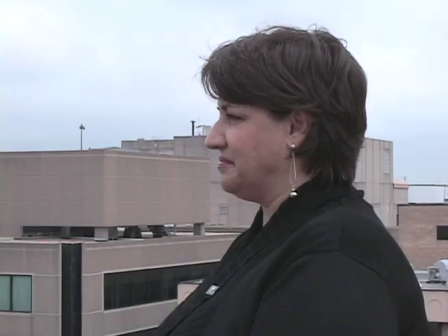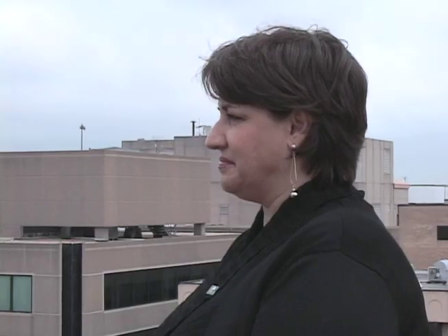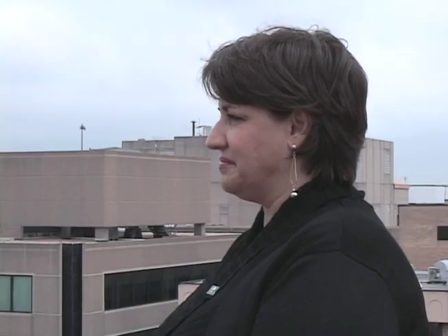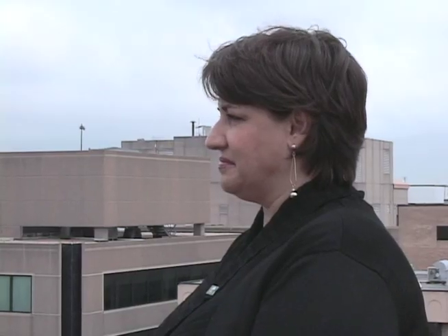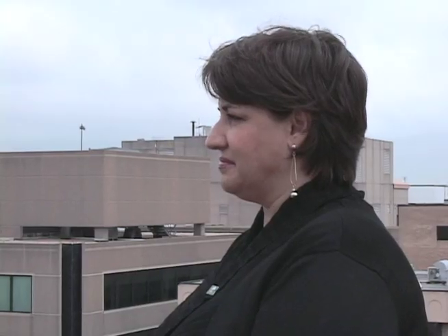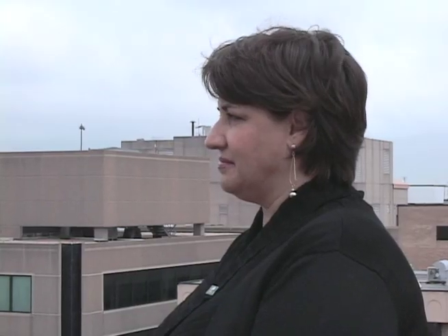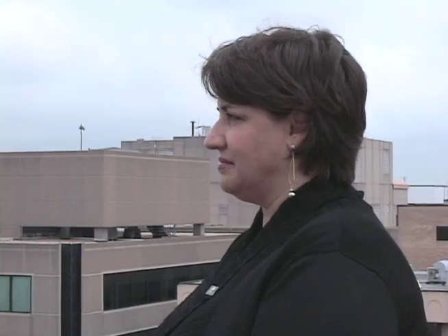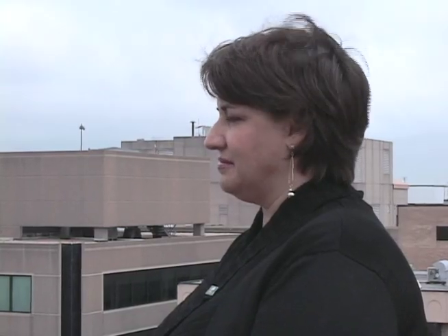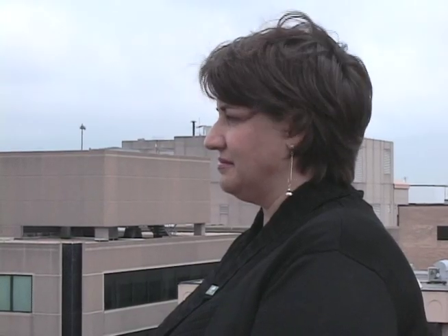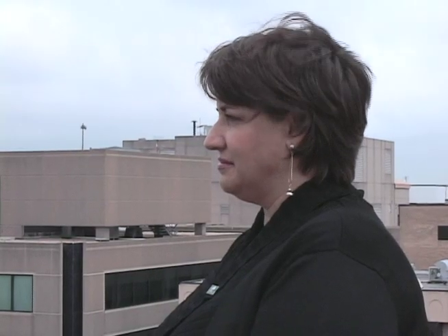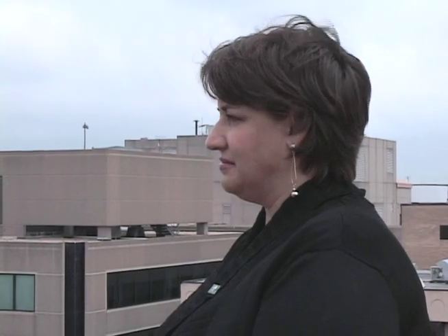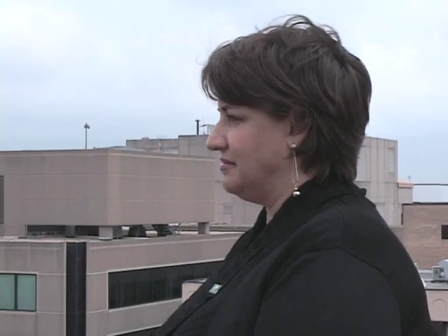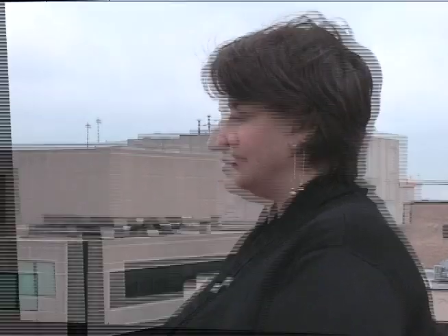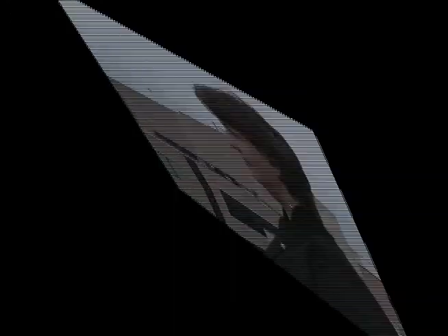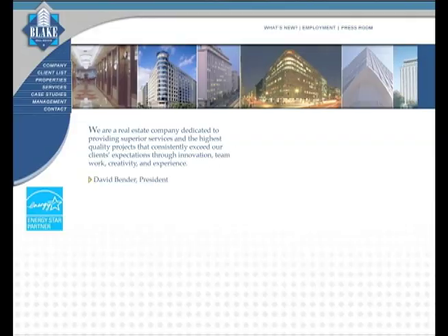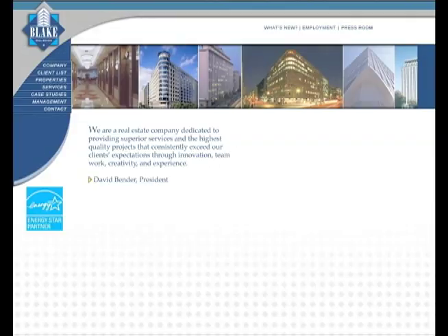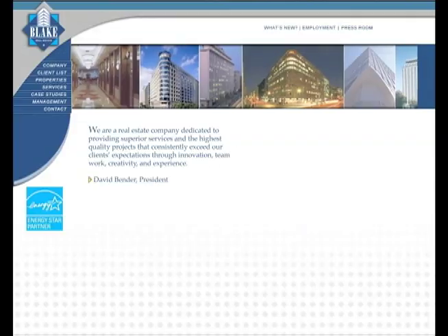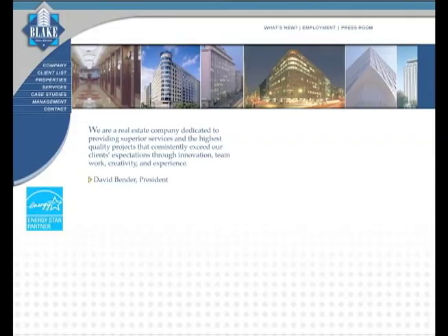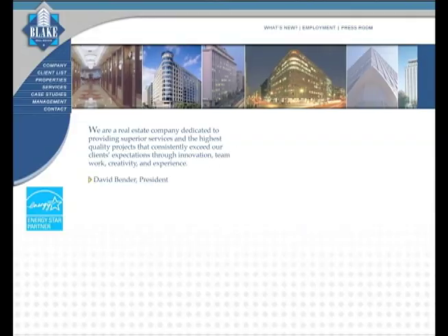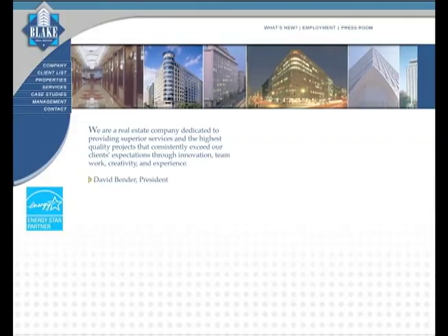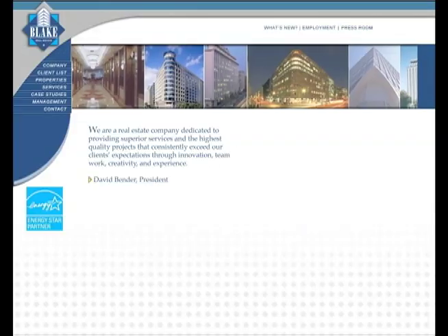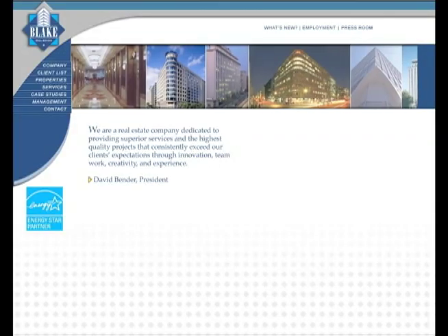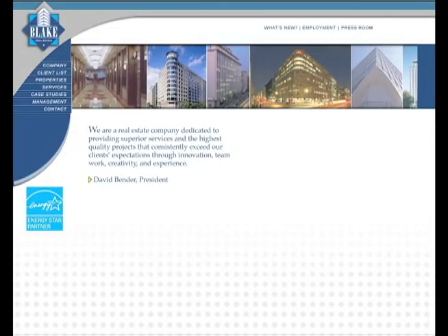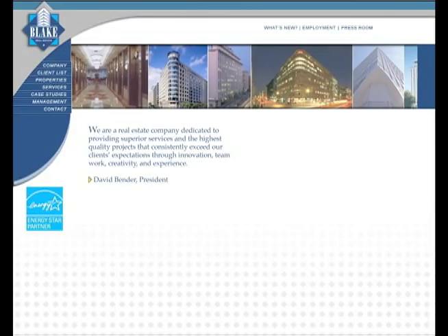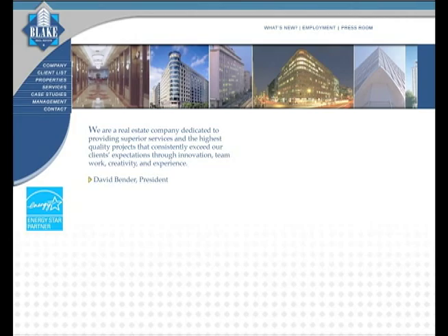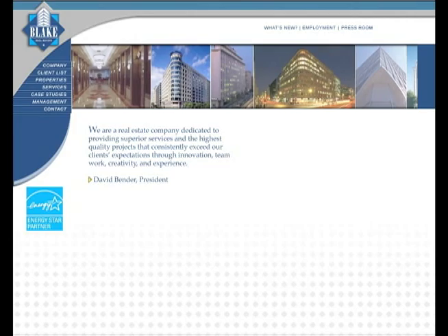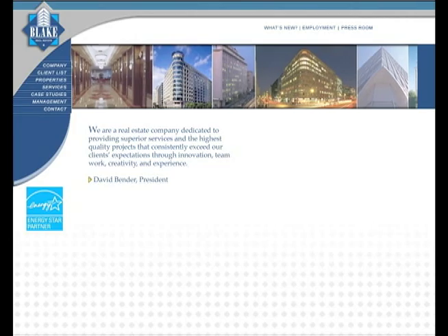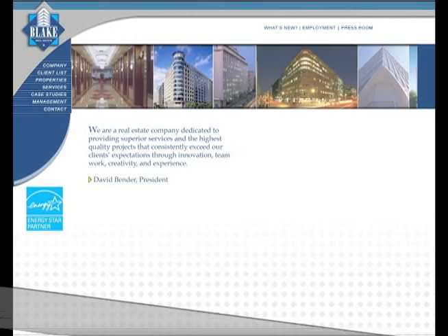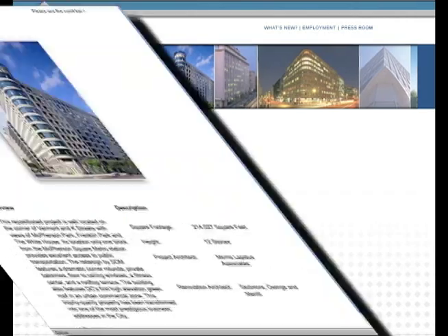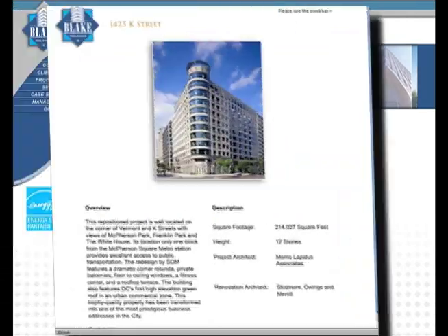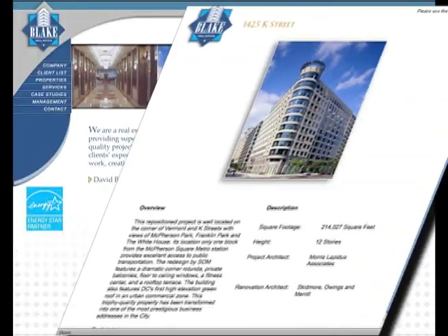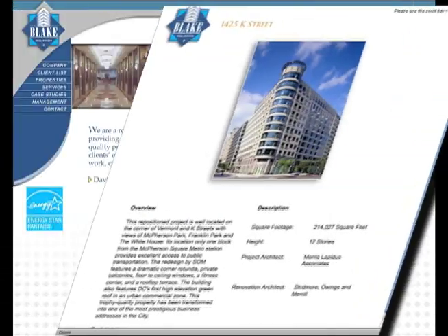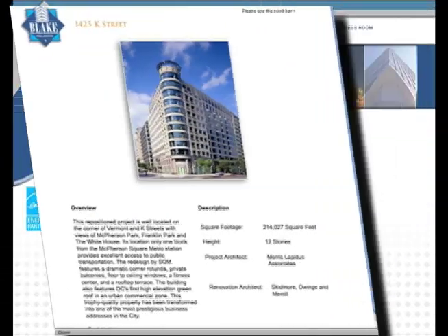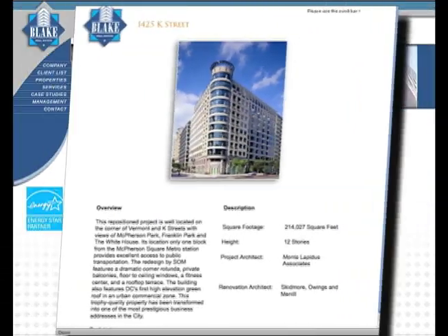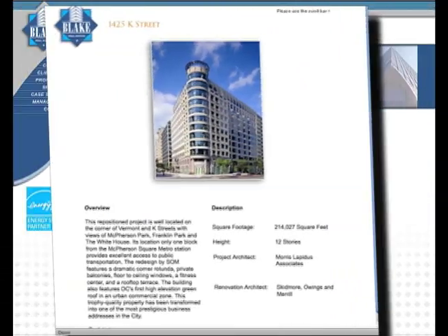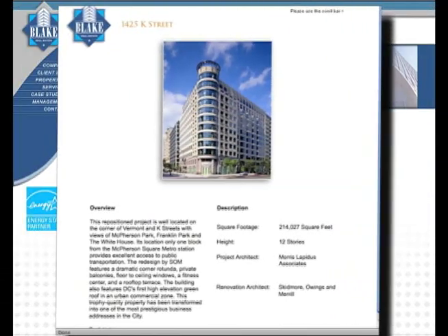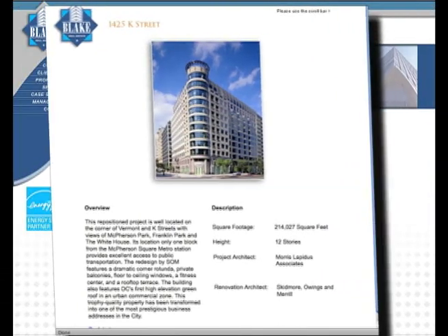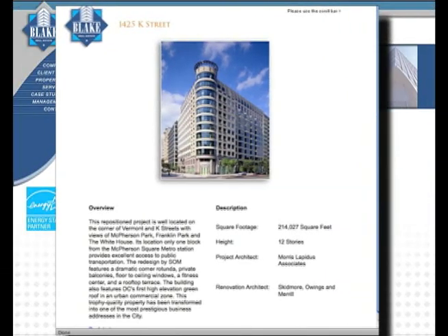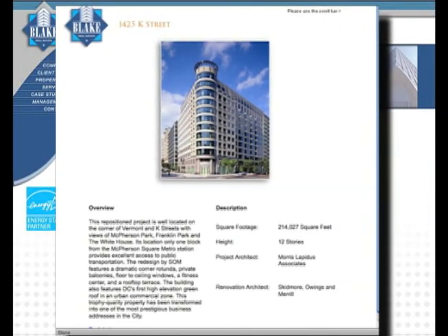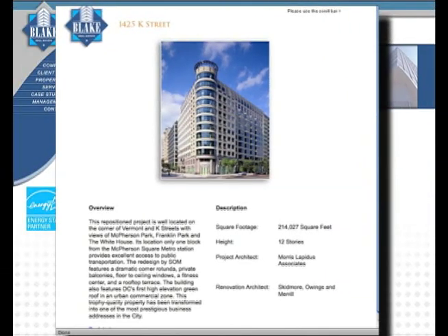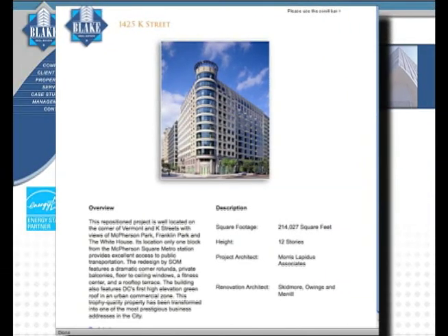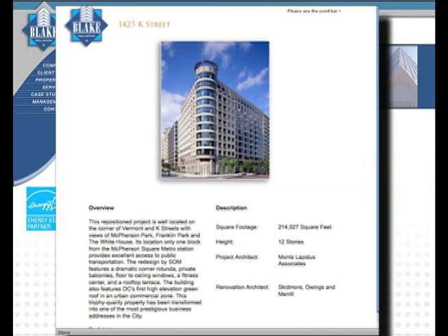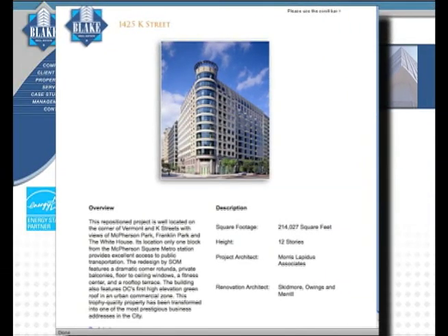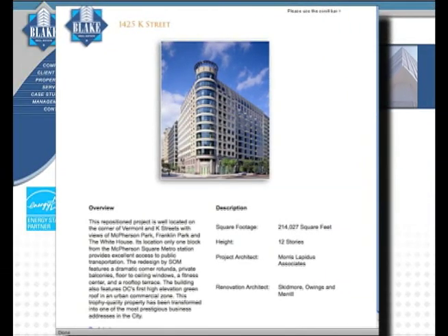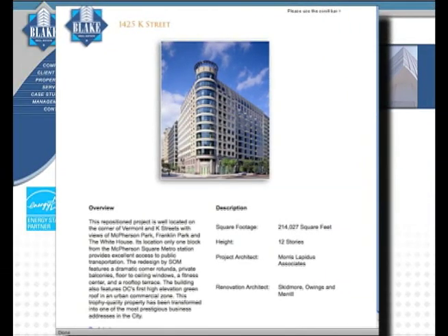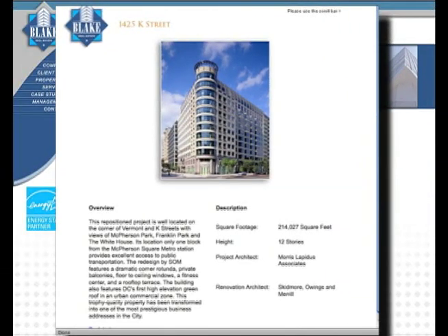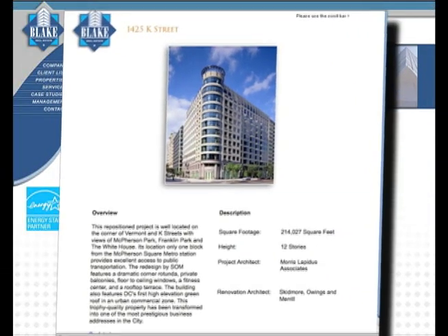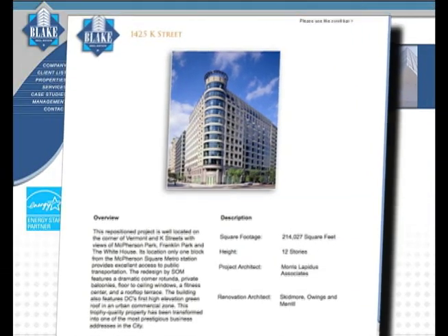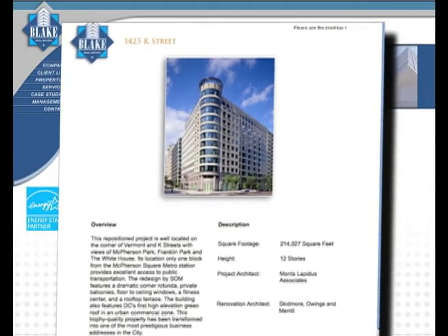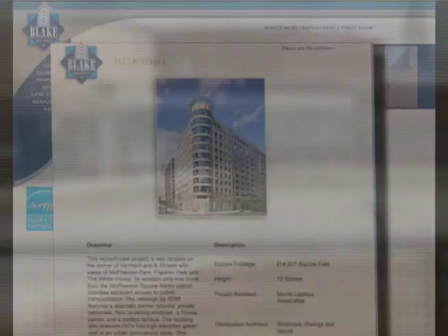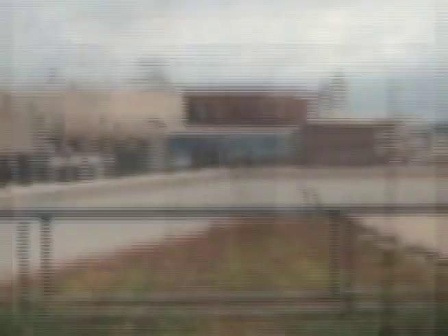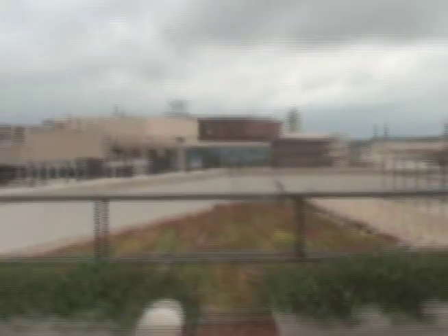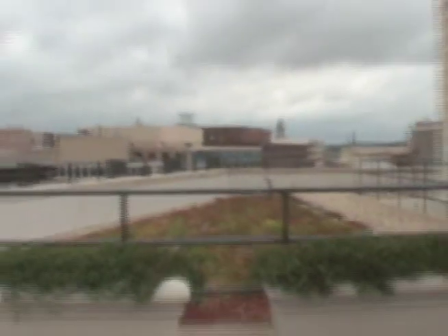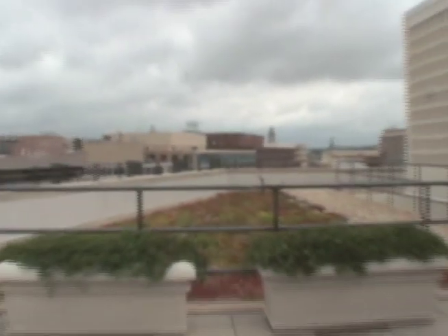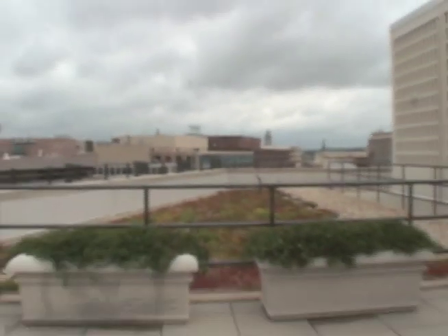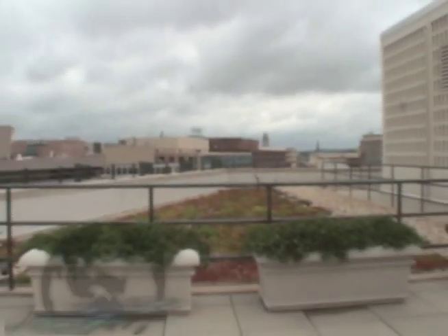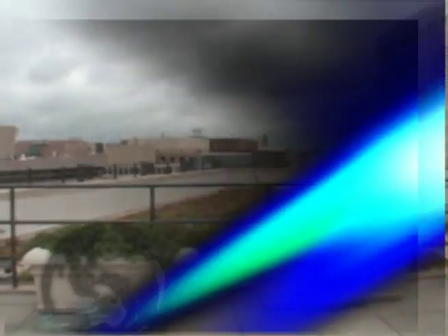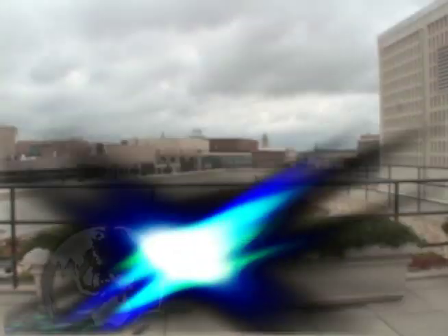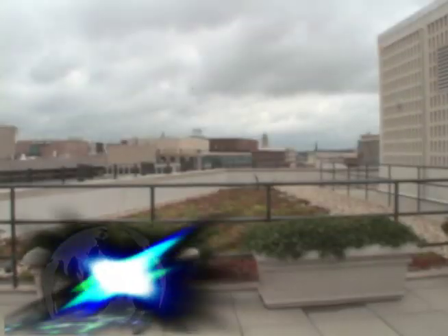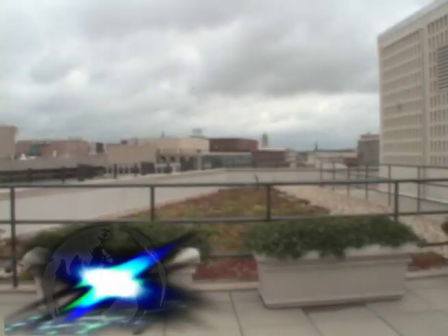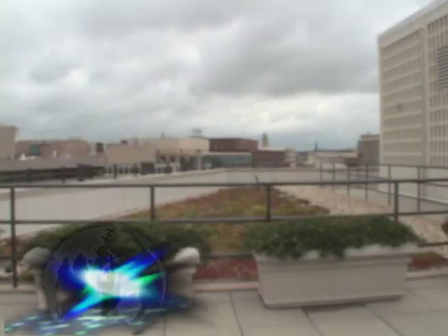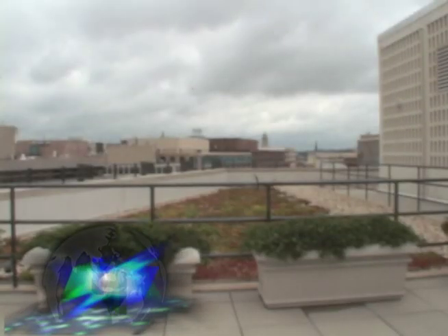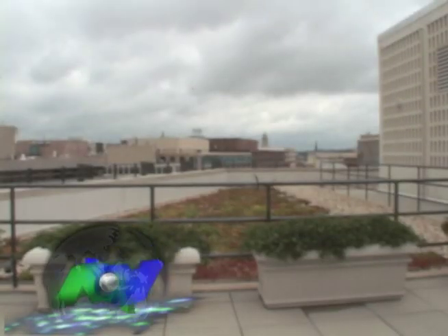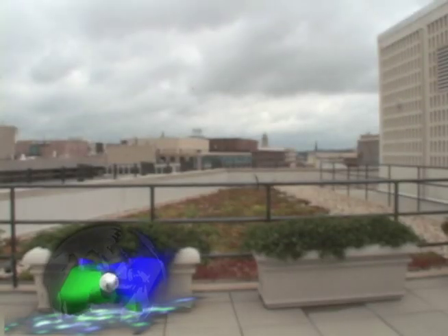Kellyanne Whitley is with Blake Real Estate, the owner of this ten-story building that features the first high-elevation green roof in Washington.